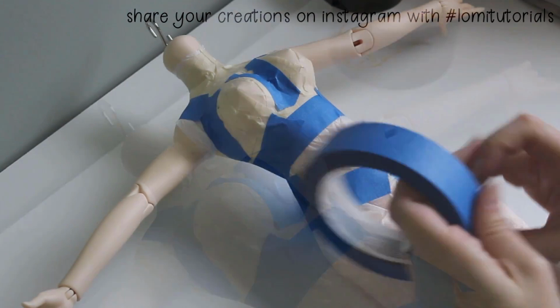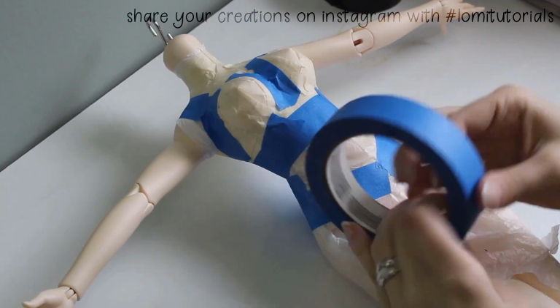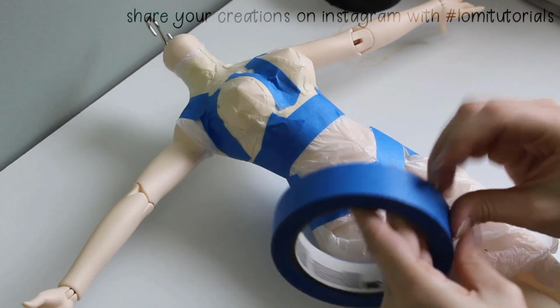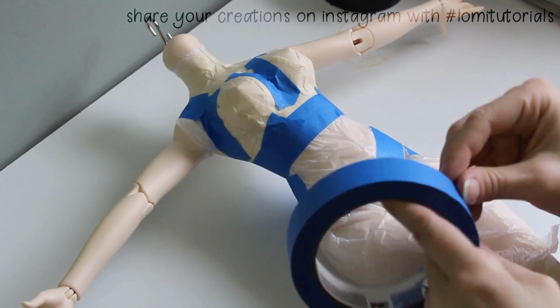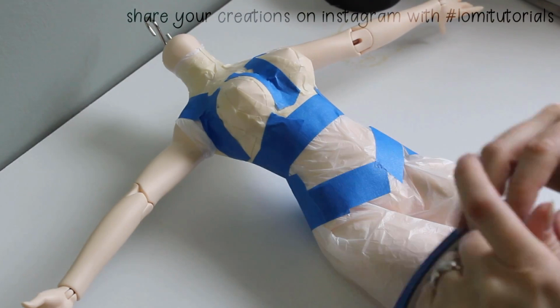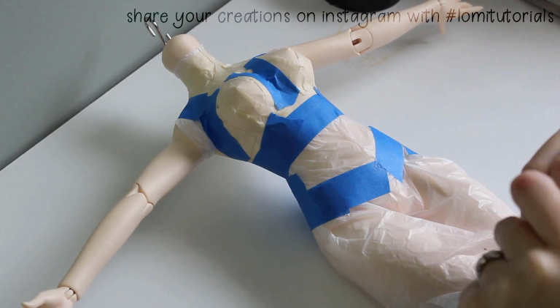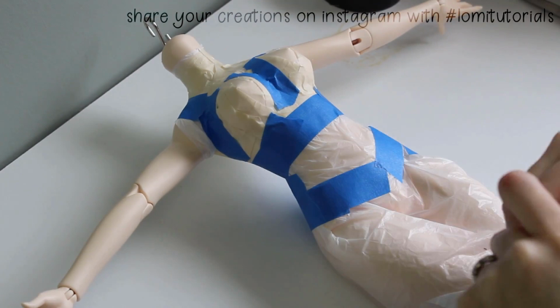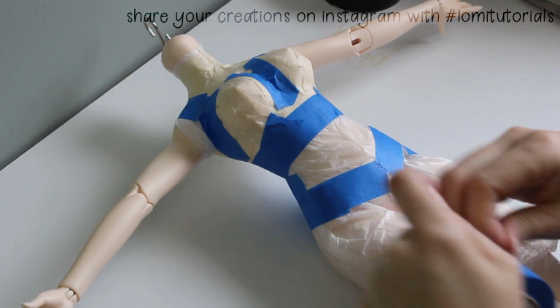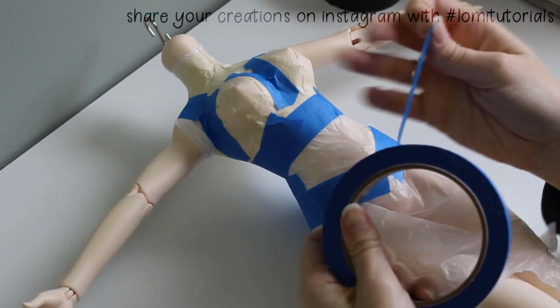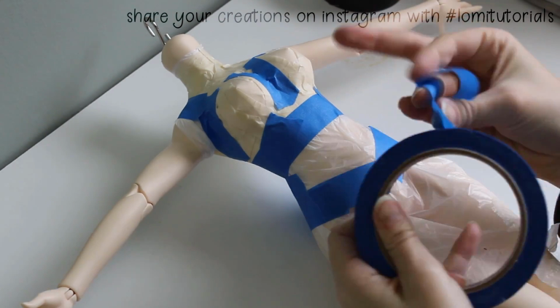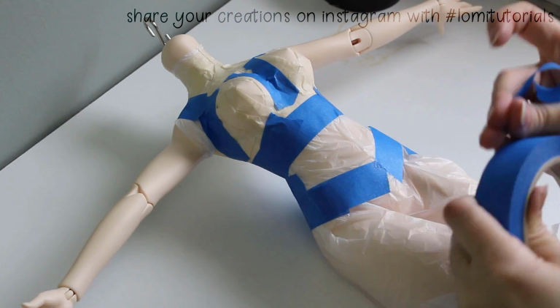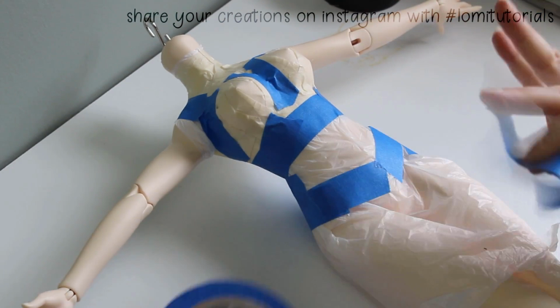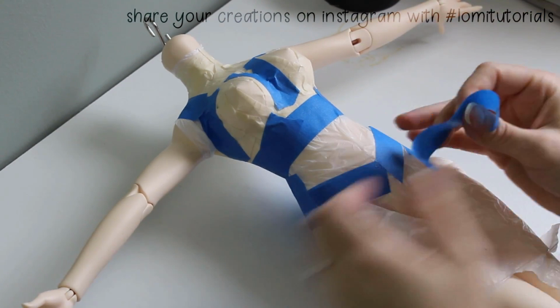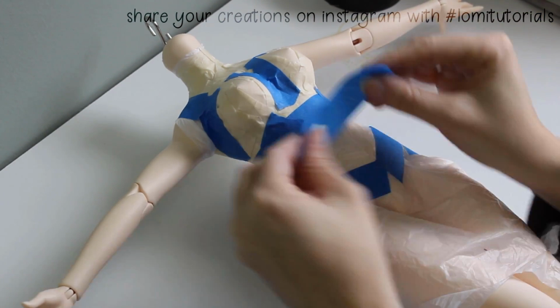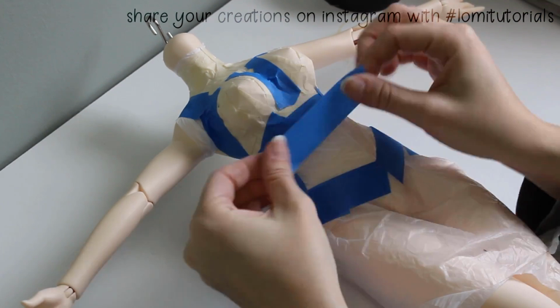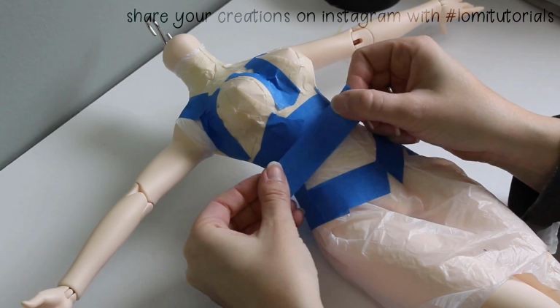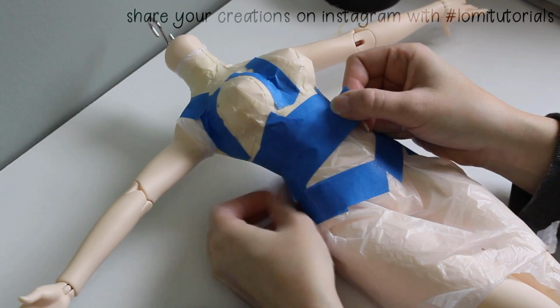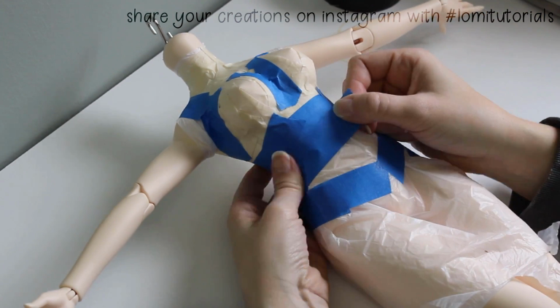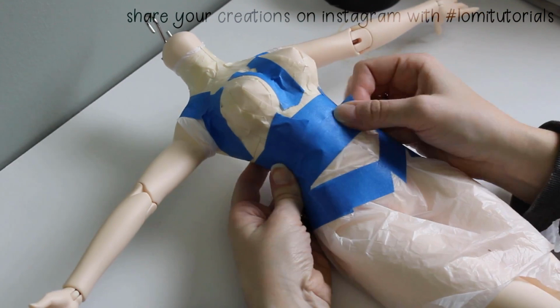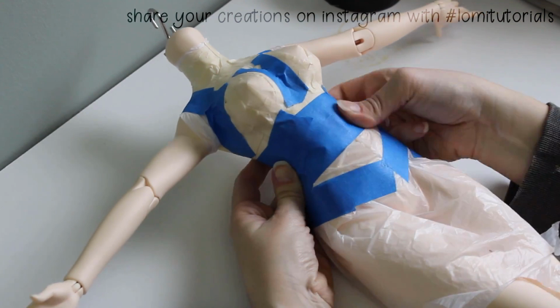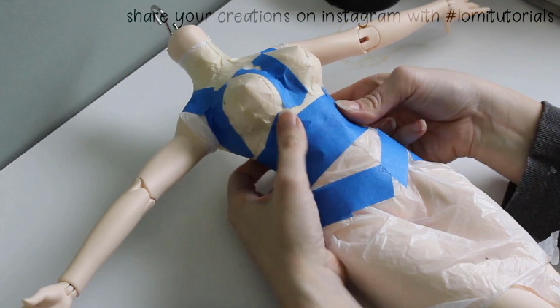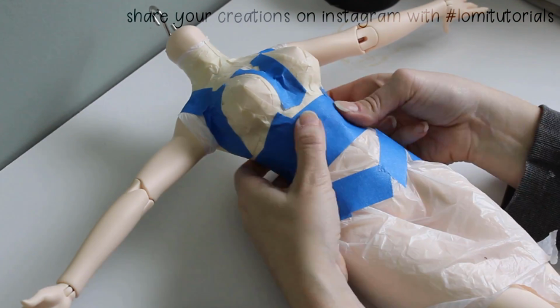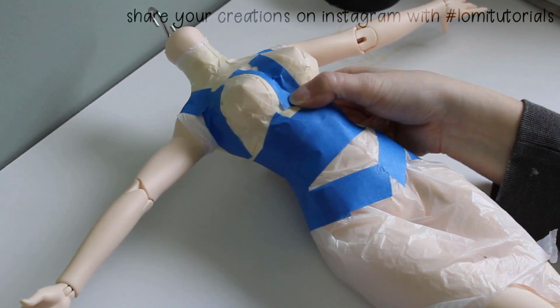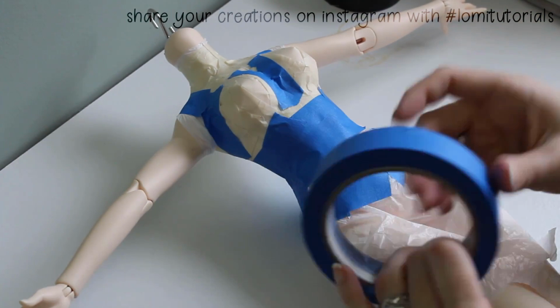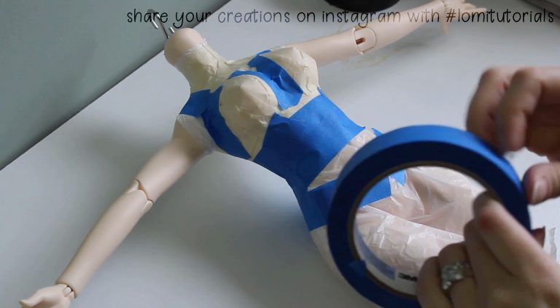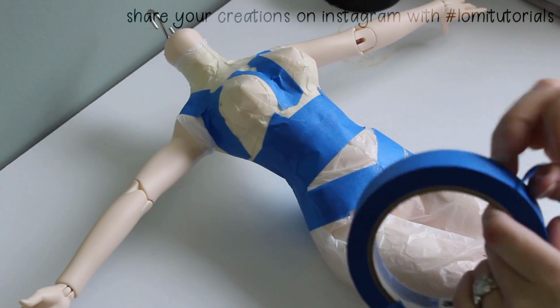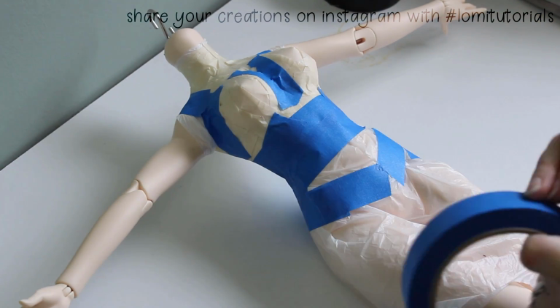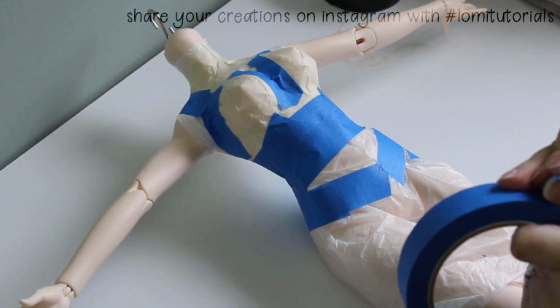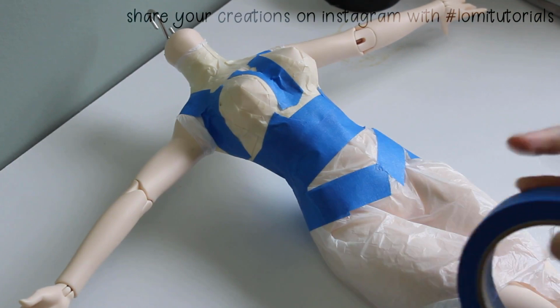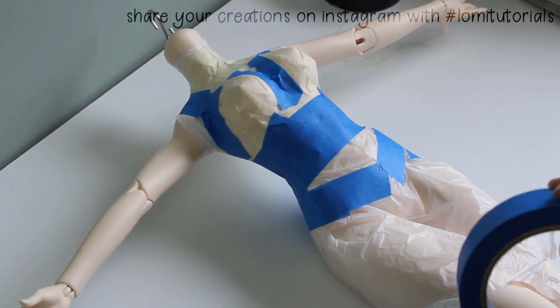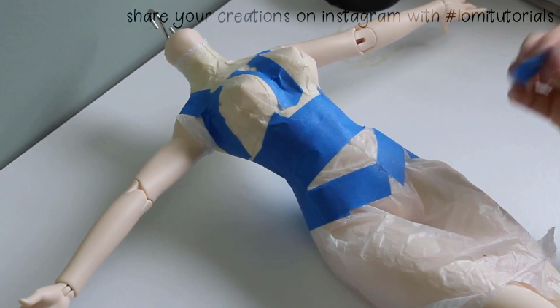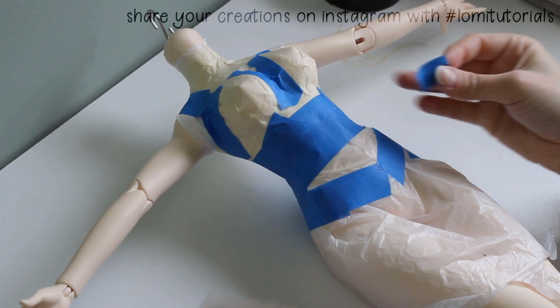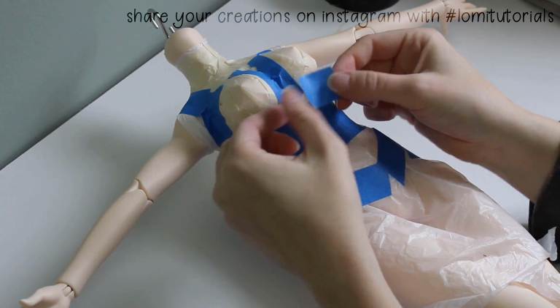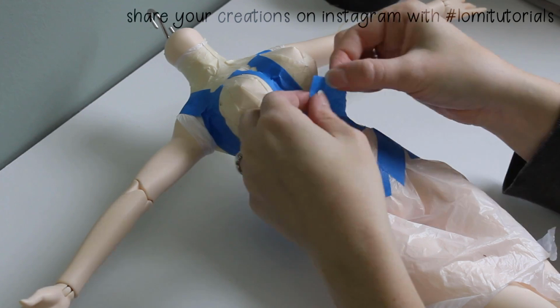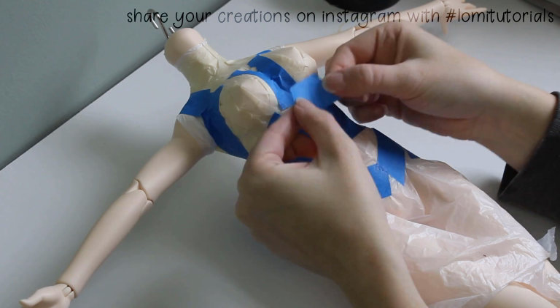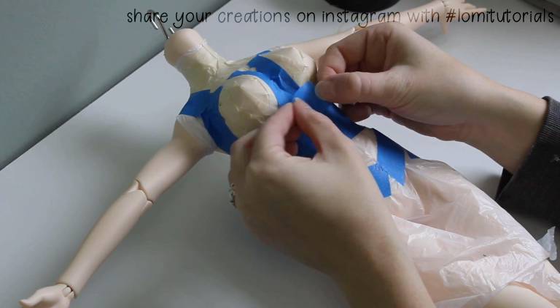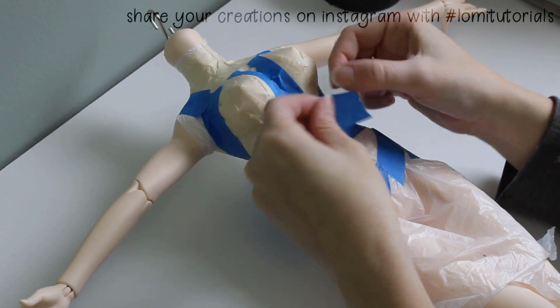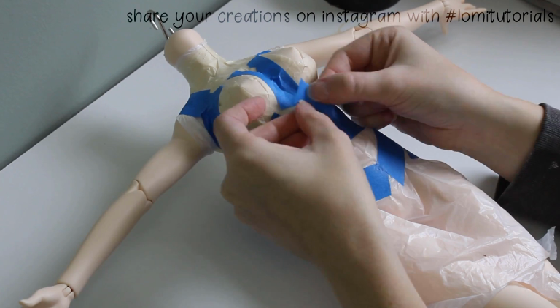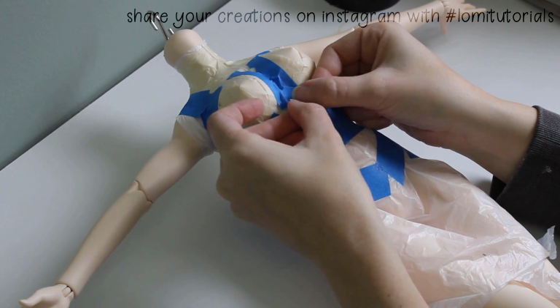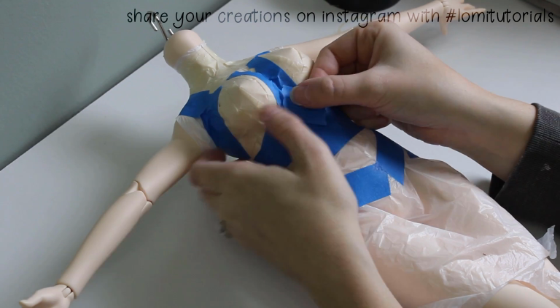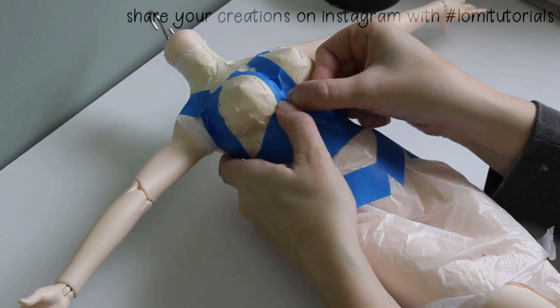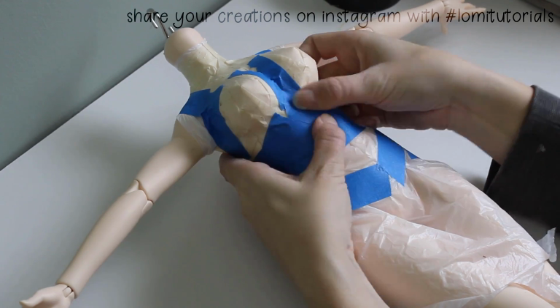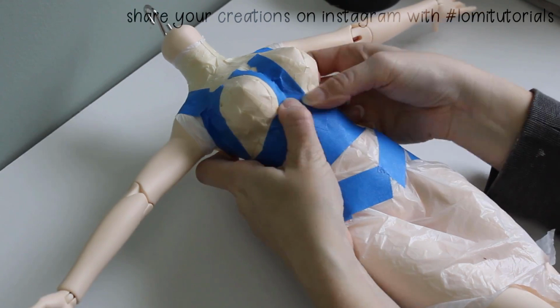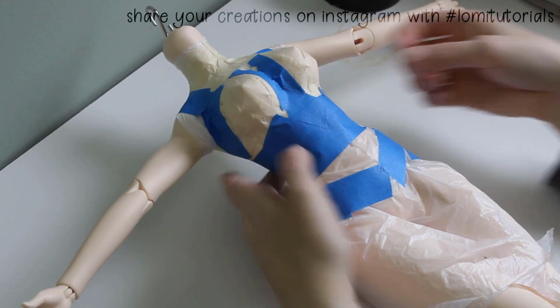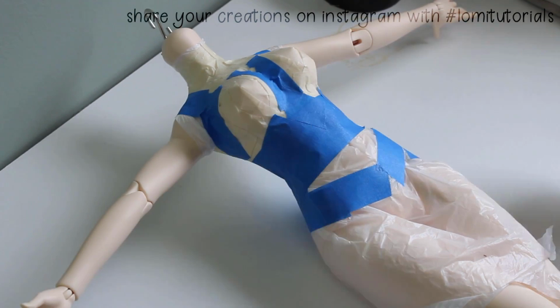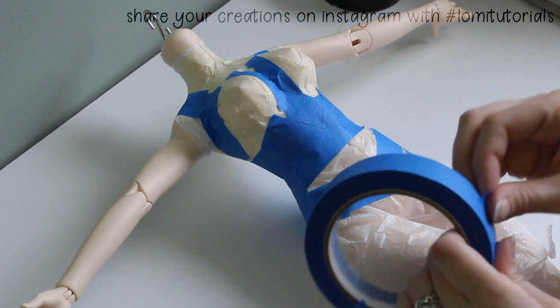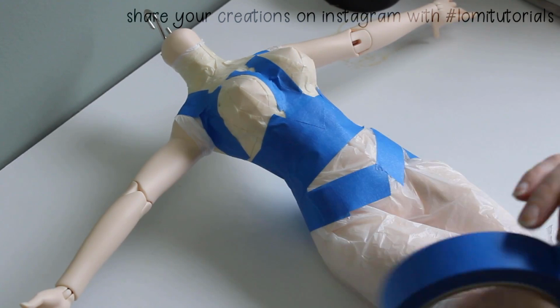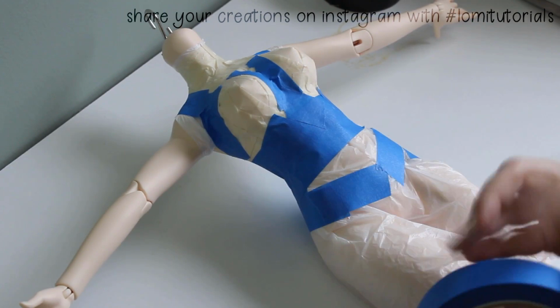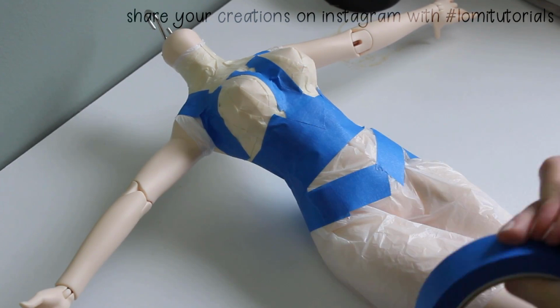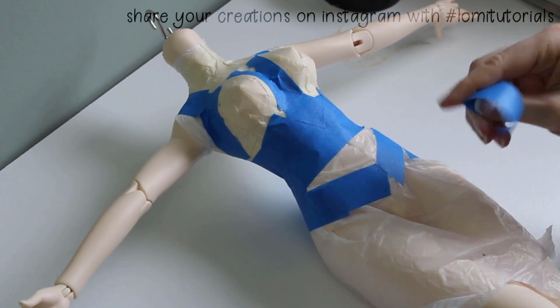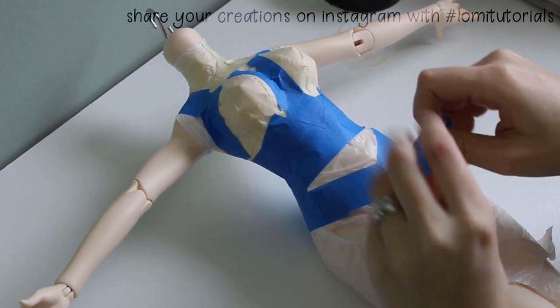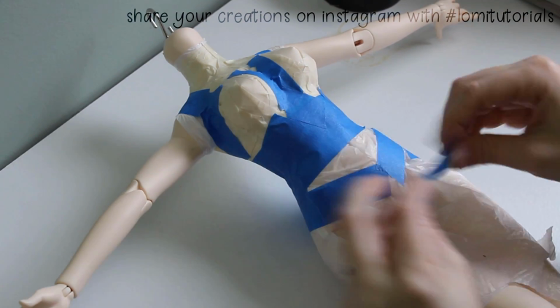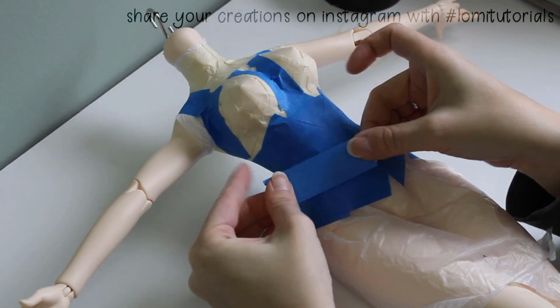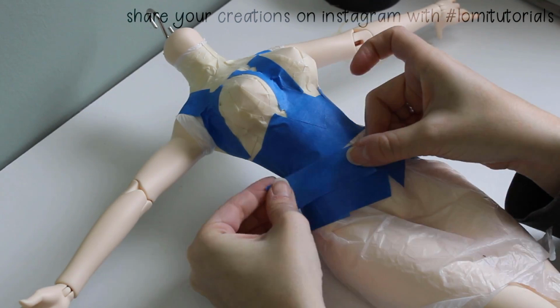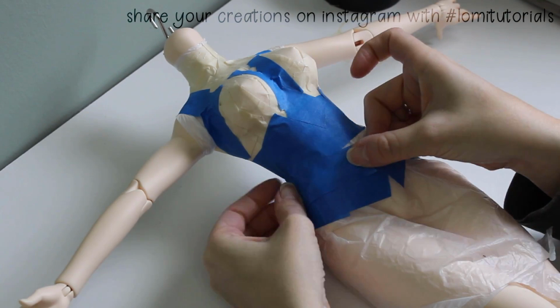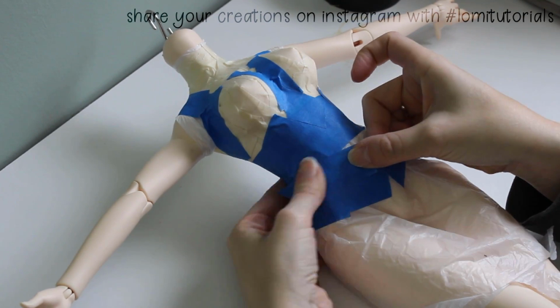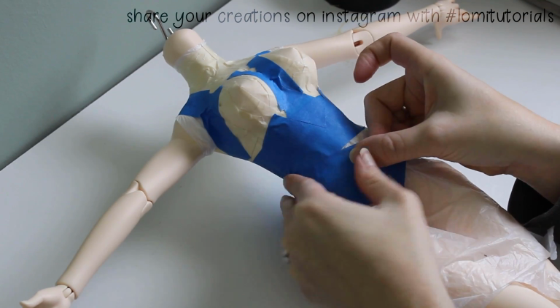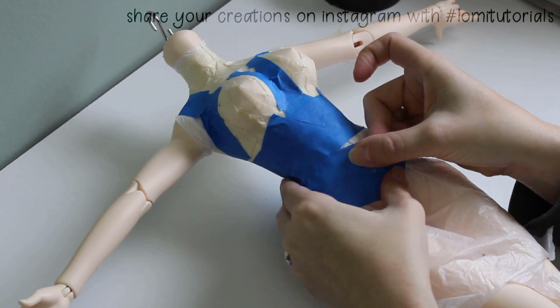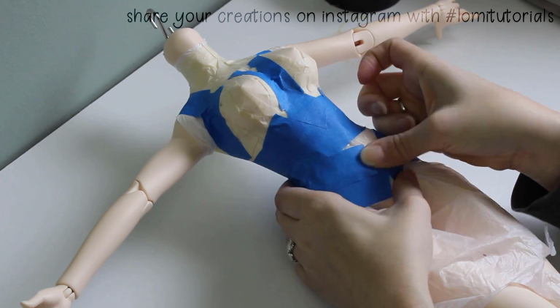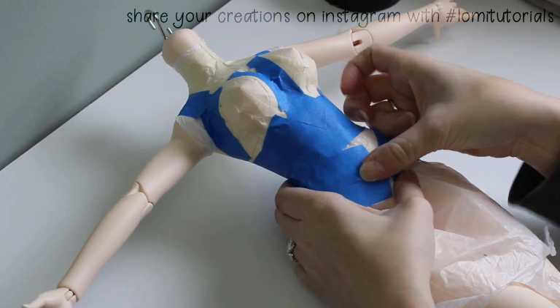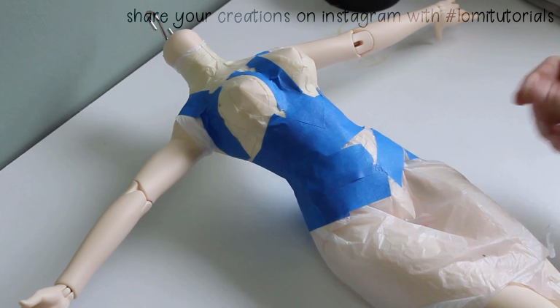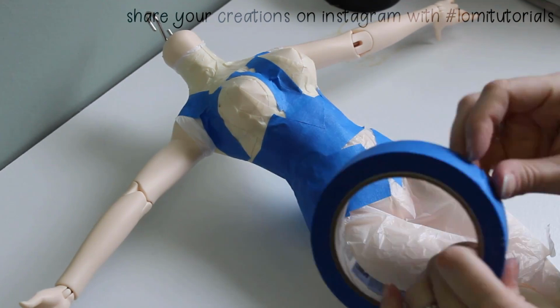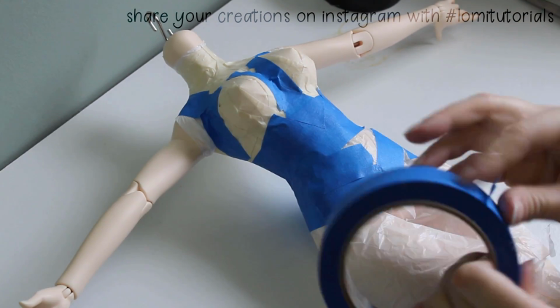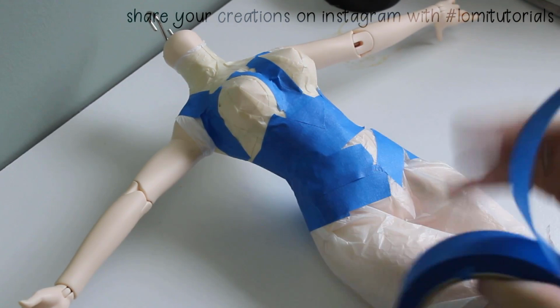Coincidentally, this is also a great way to create form-fitted patterns for your dolls. I'll show you how to do that another time, once I have more tape.